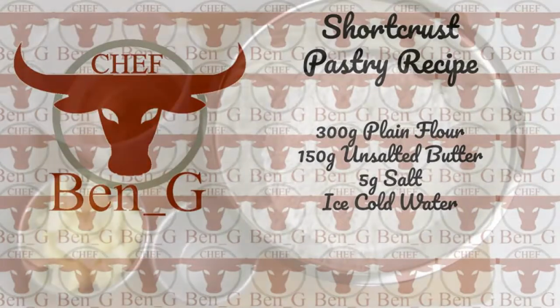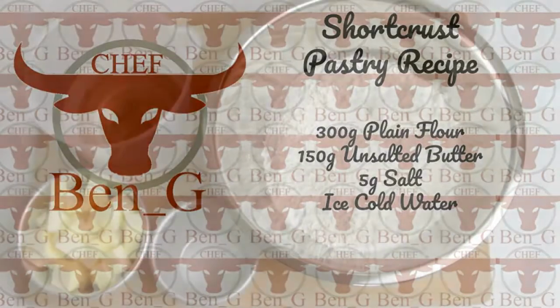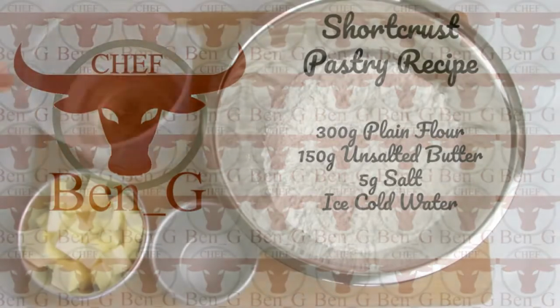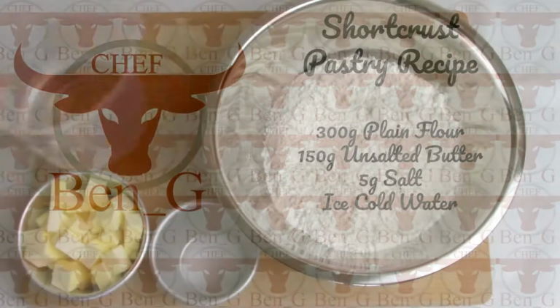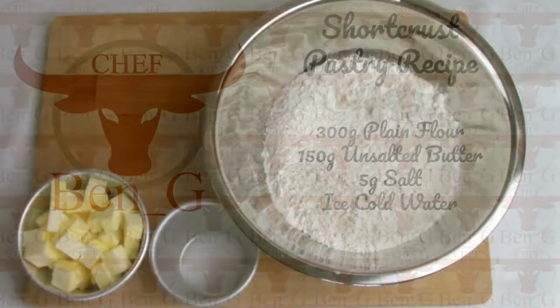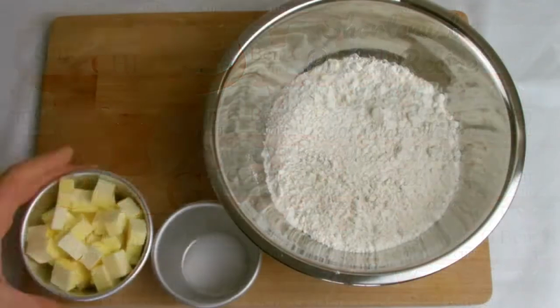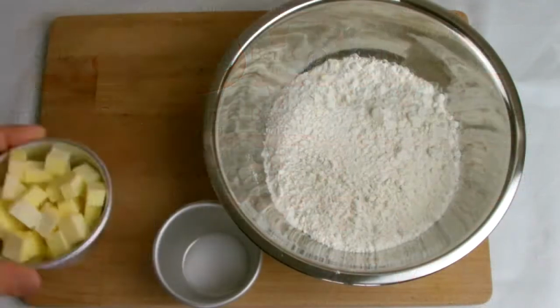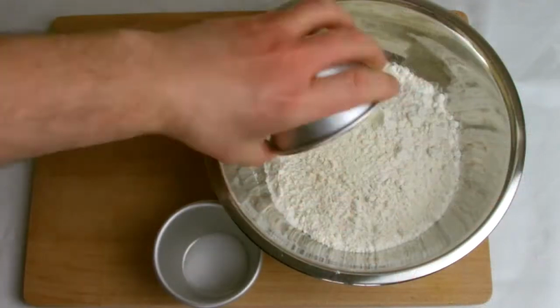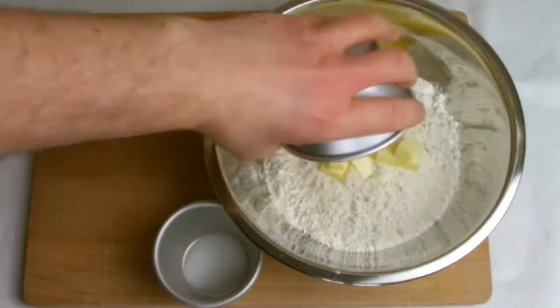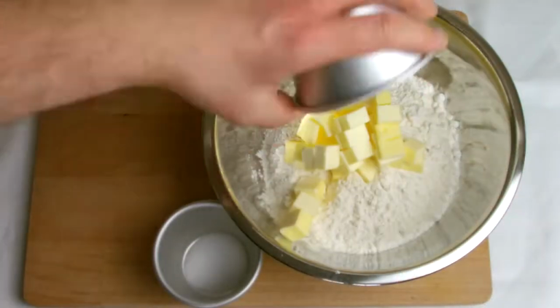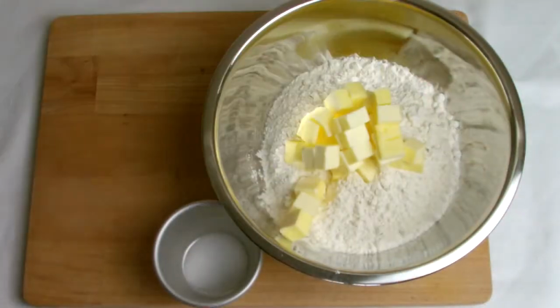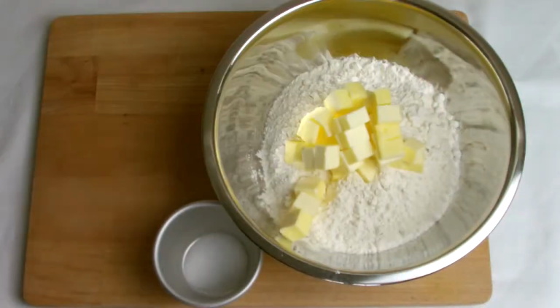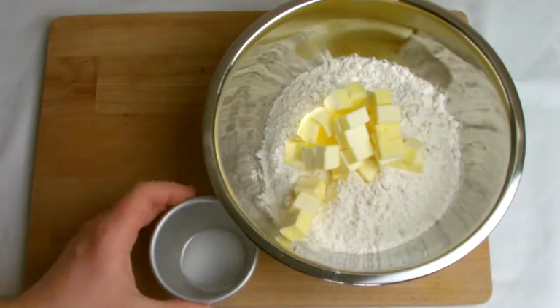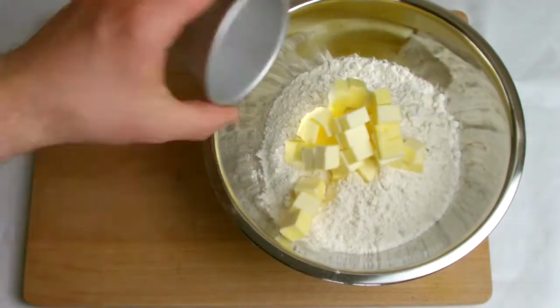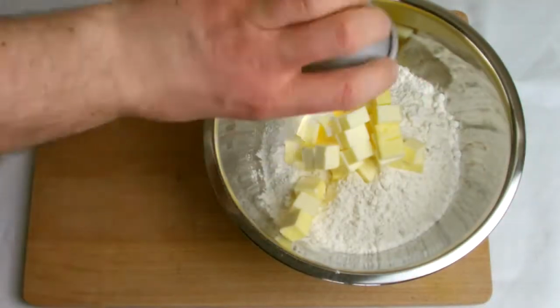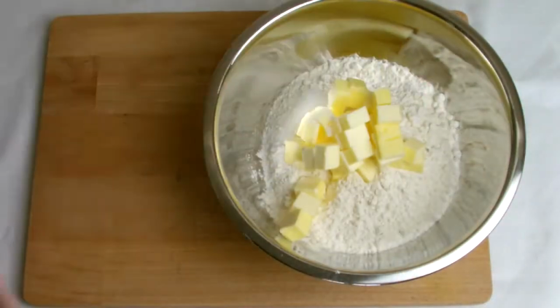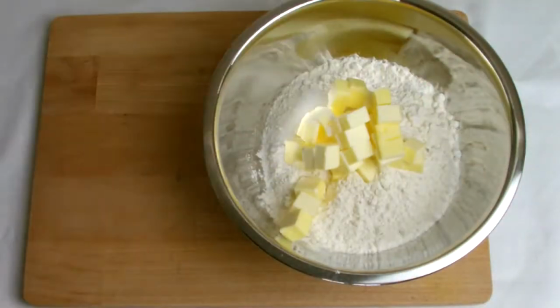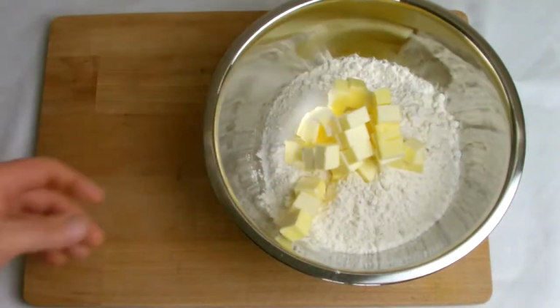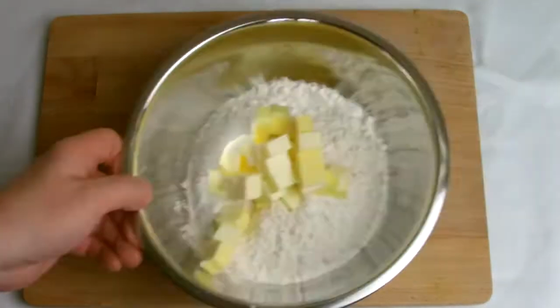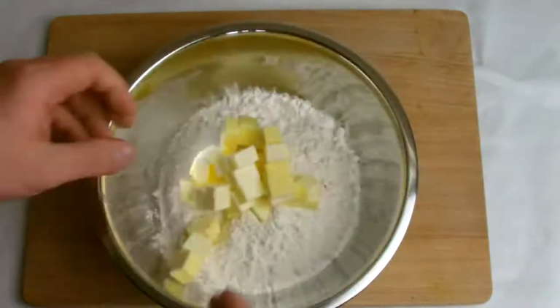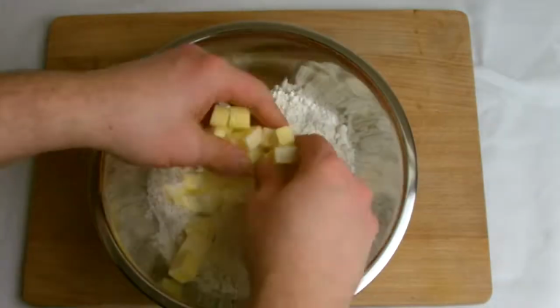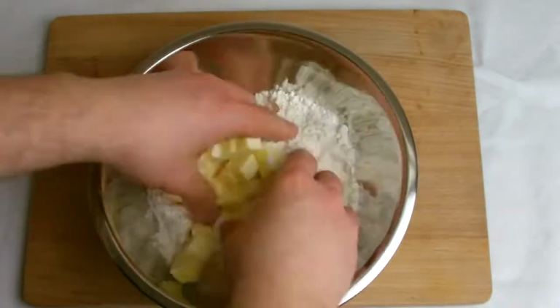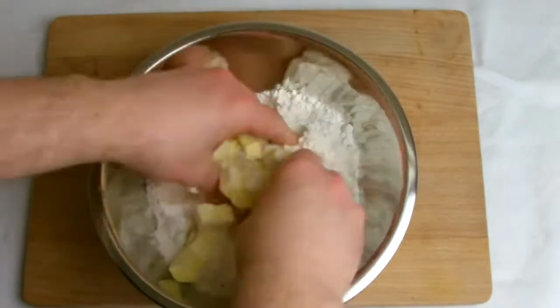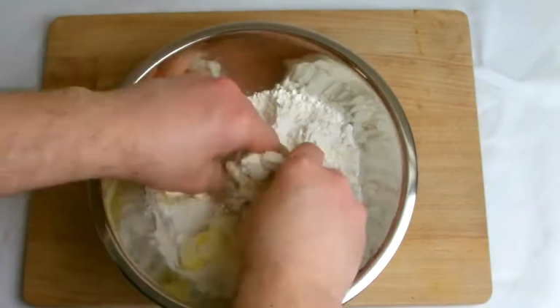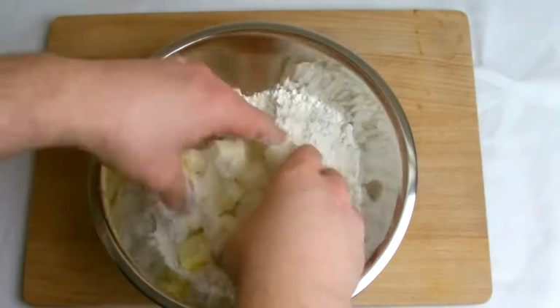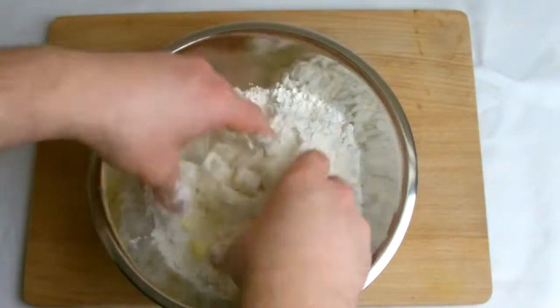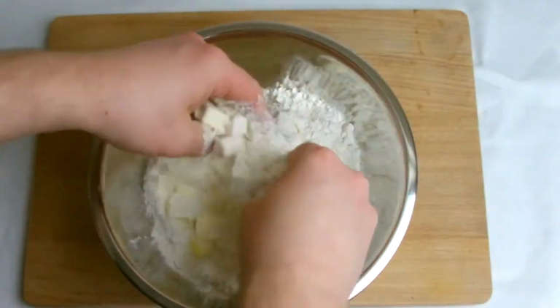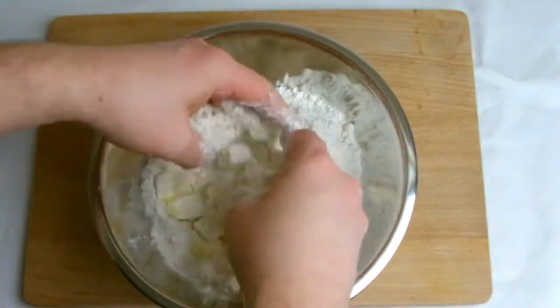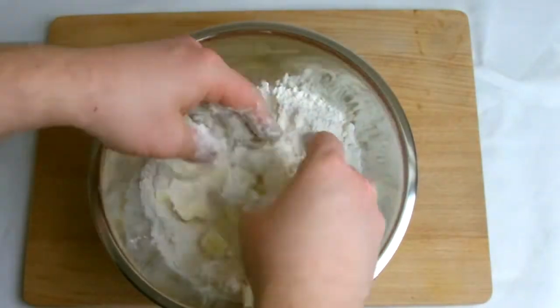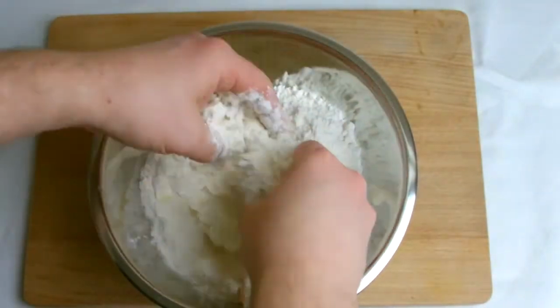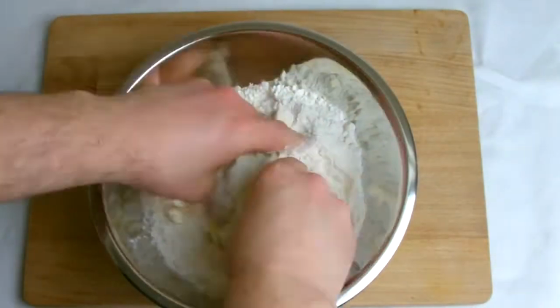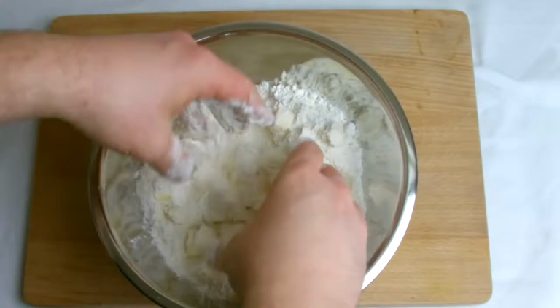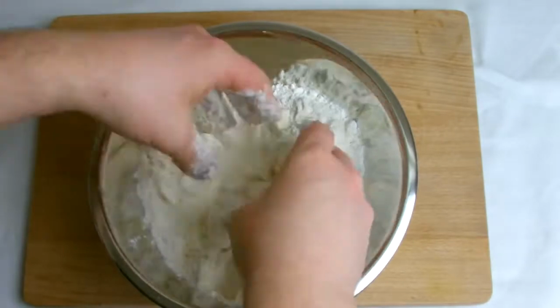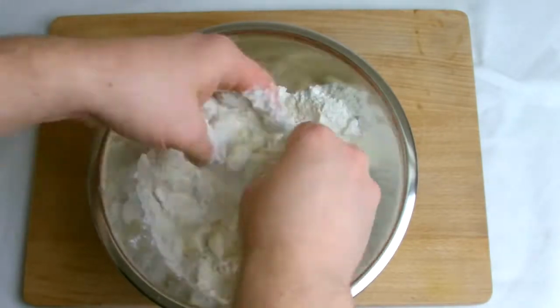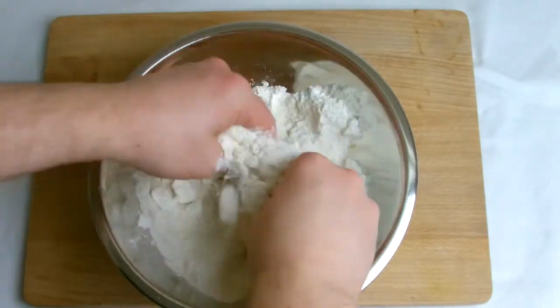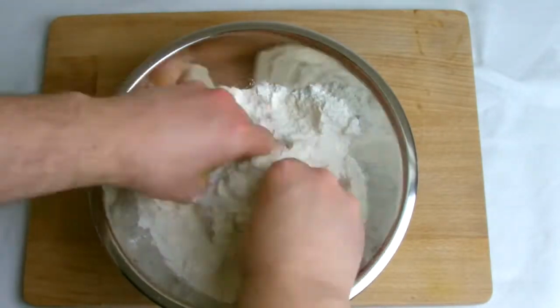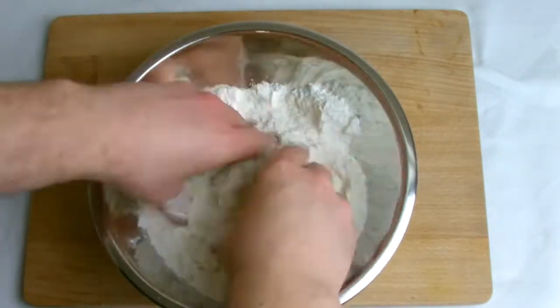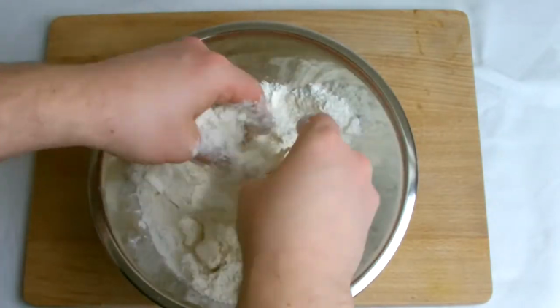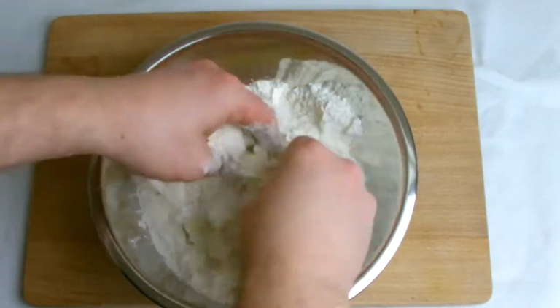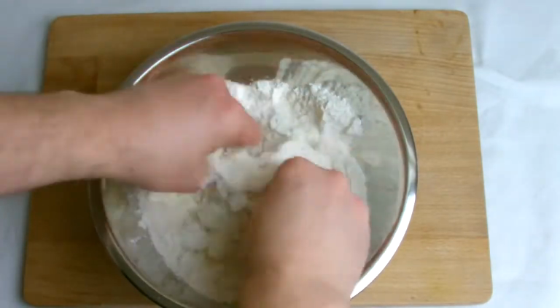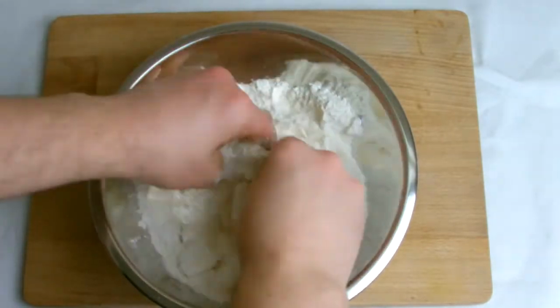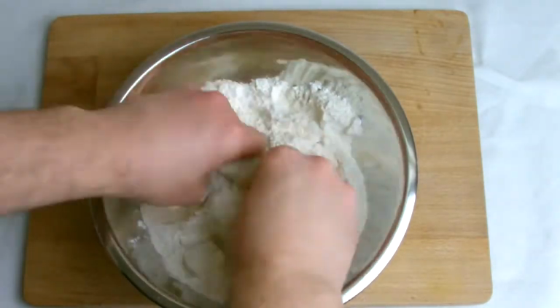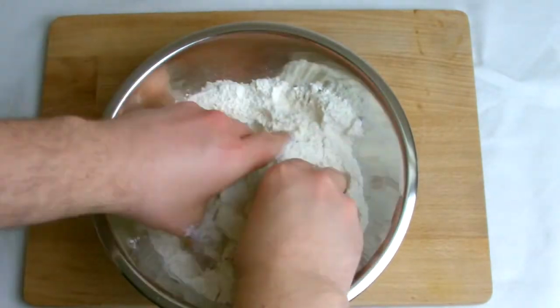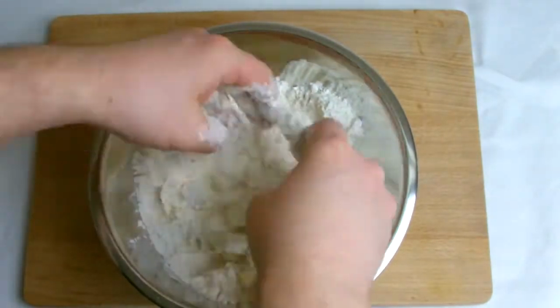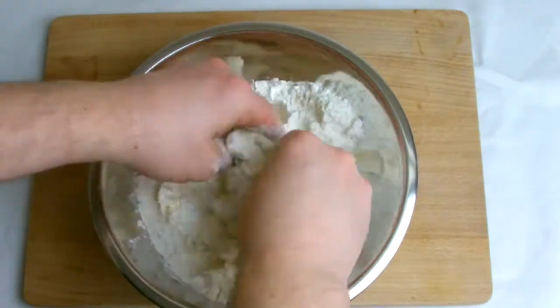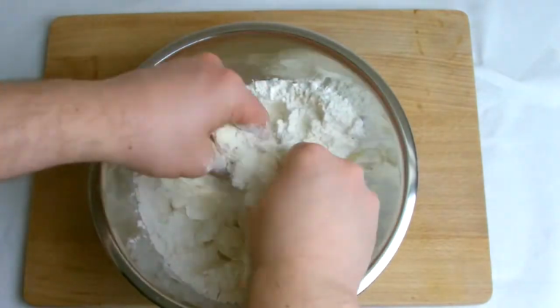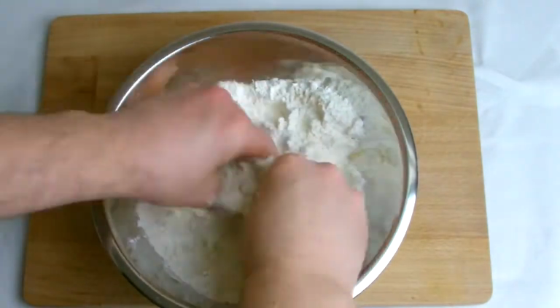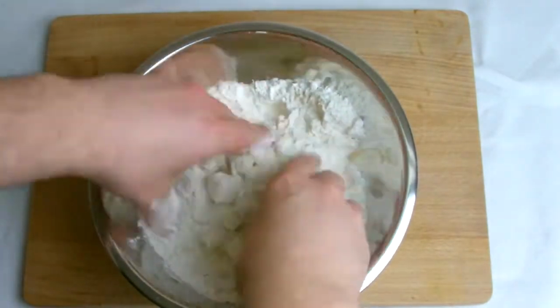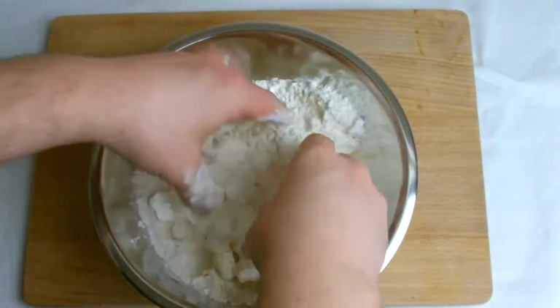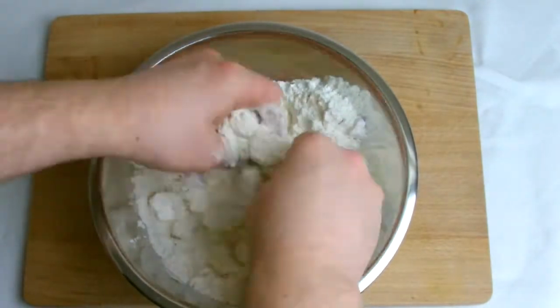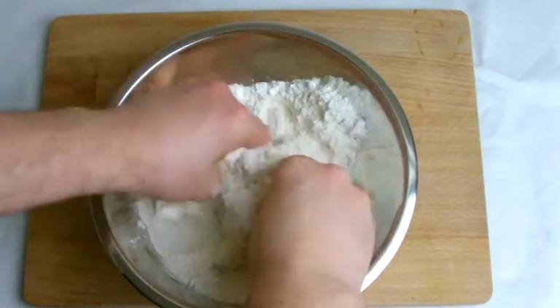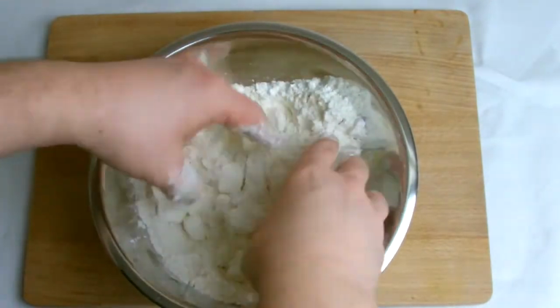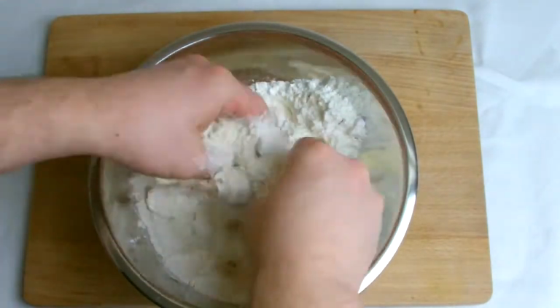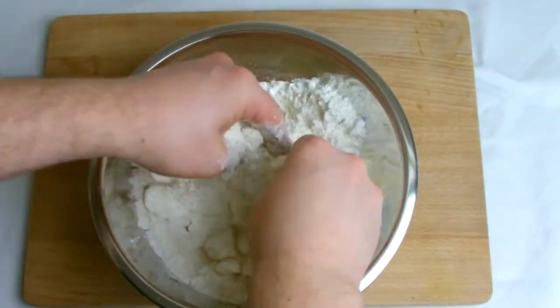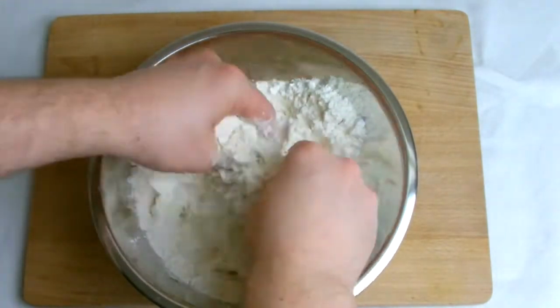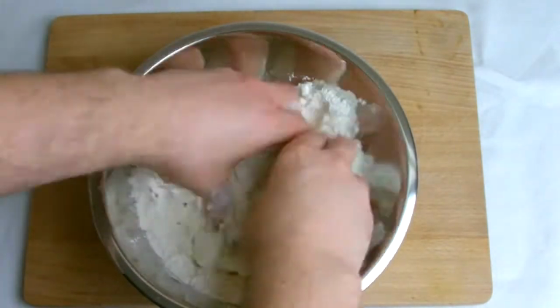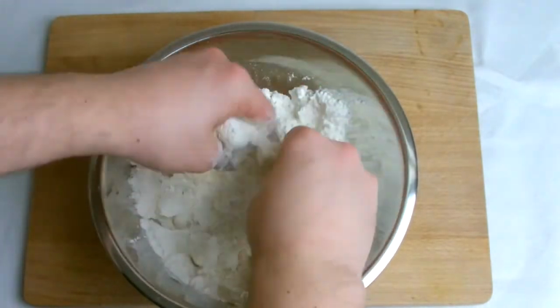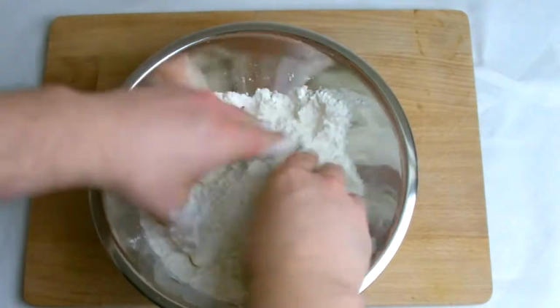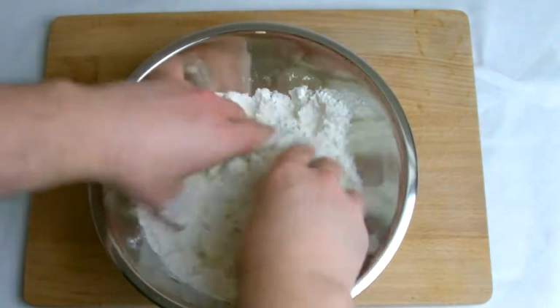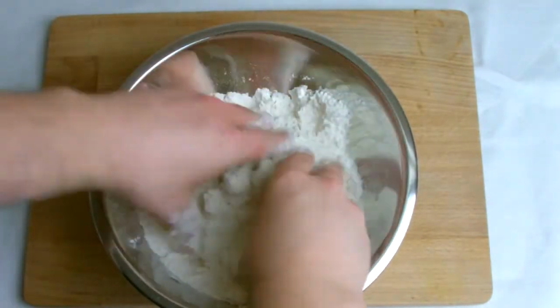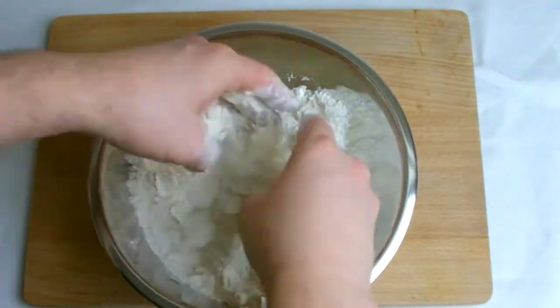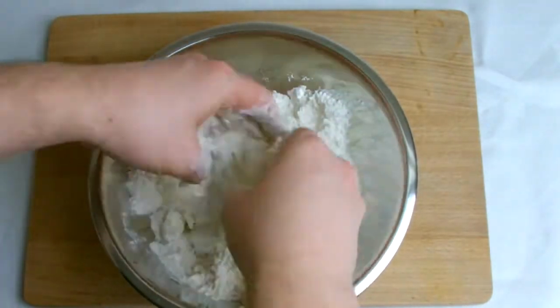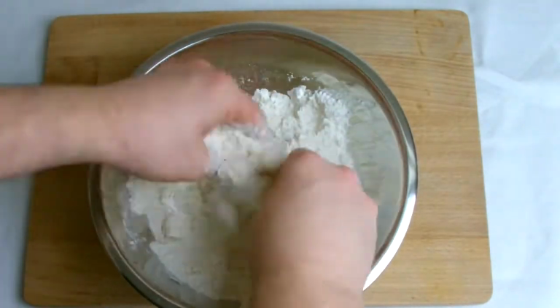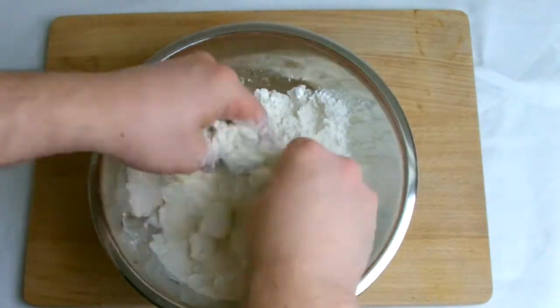Begin by adding the butter and salt to the flour and then rub with your fingertips until all the butter is combined and you have a breadcrumb texture.